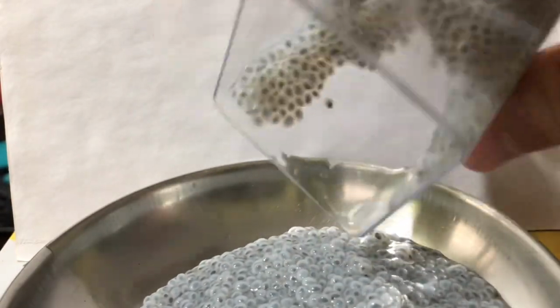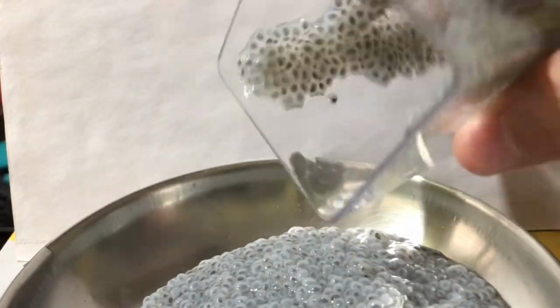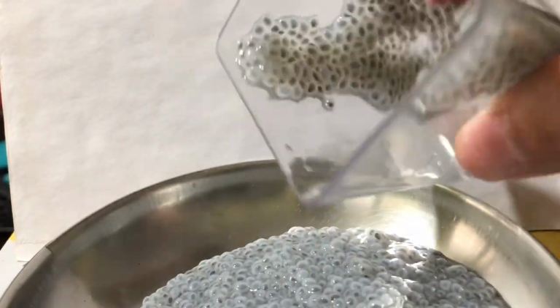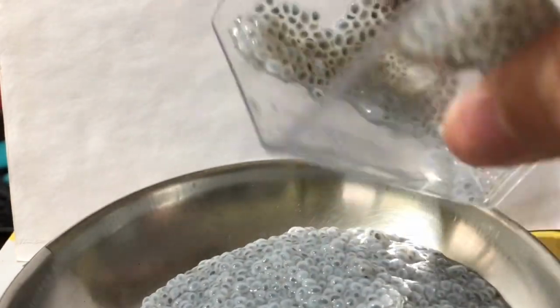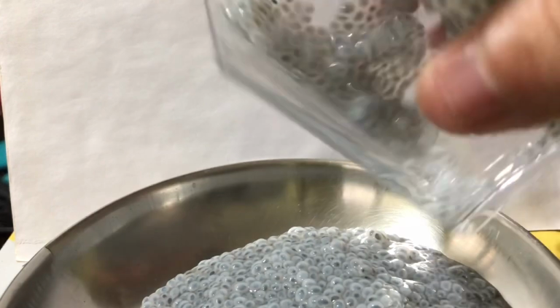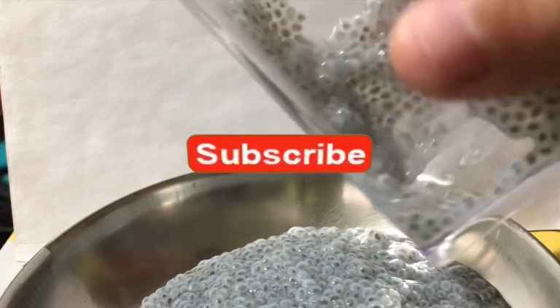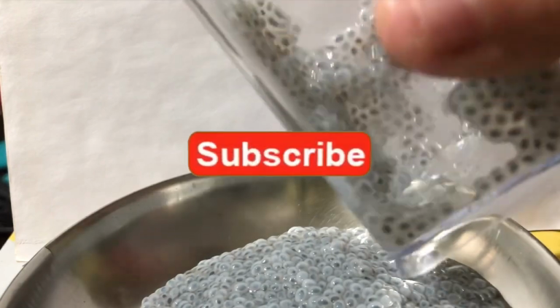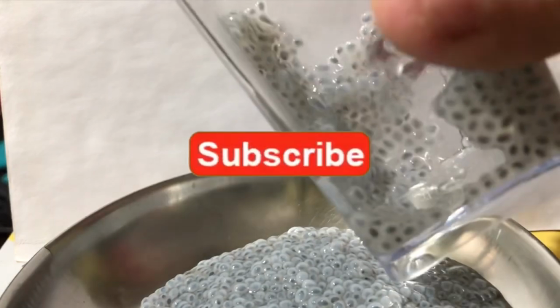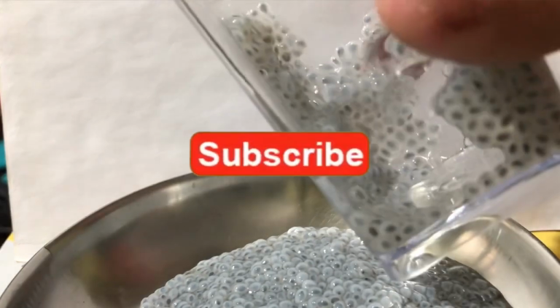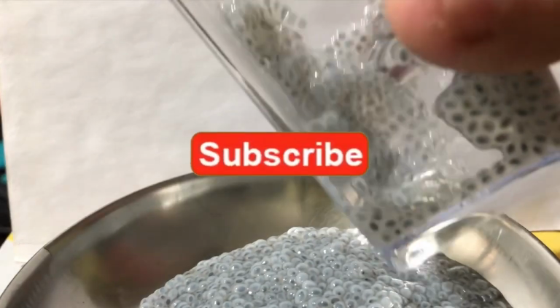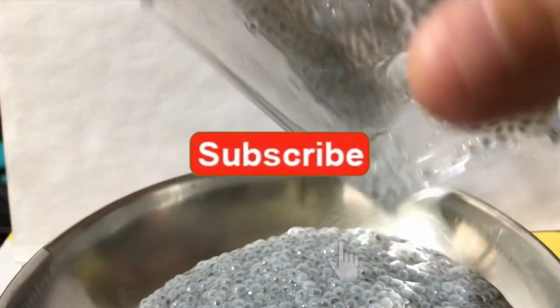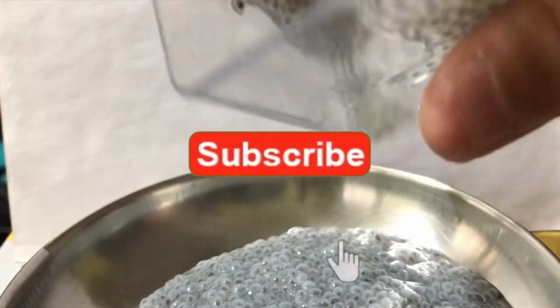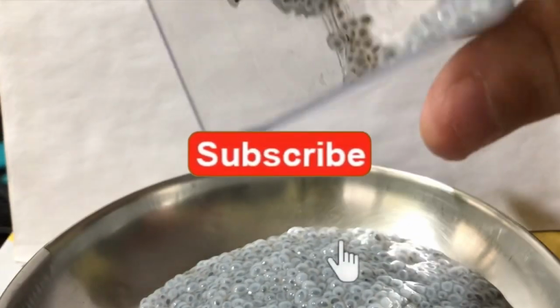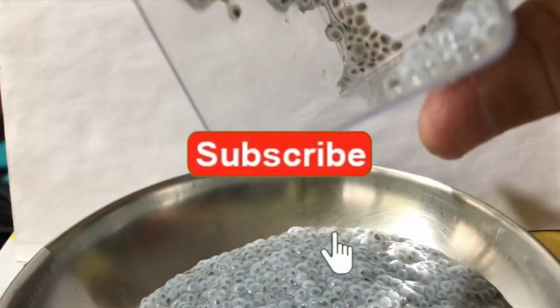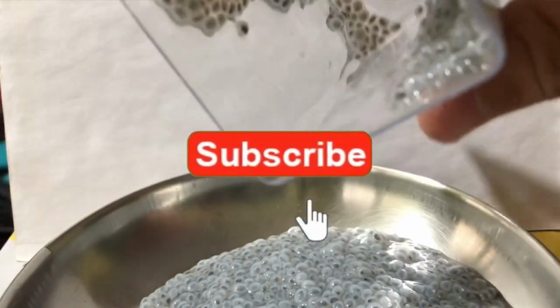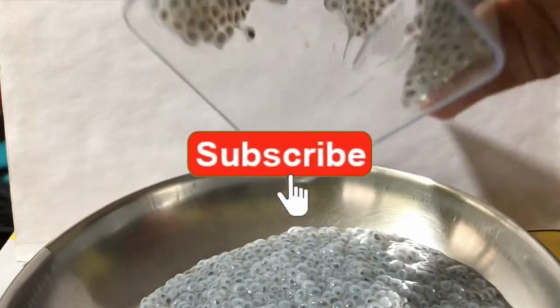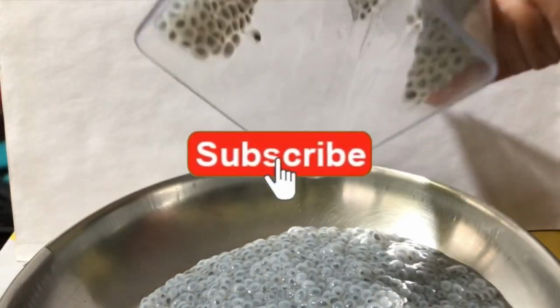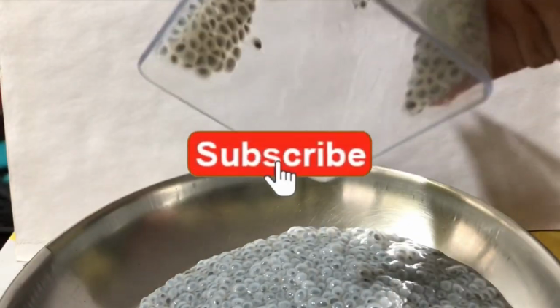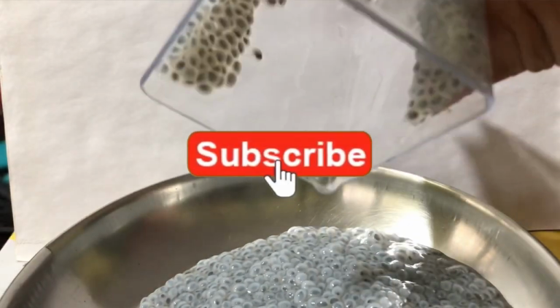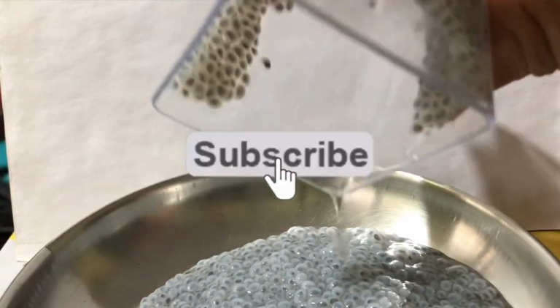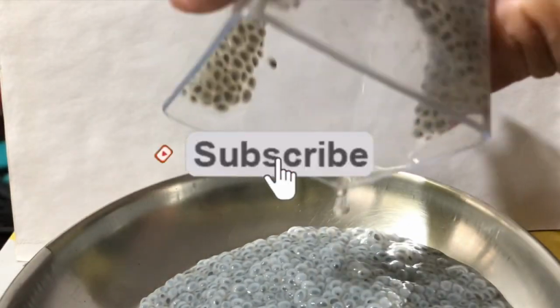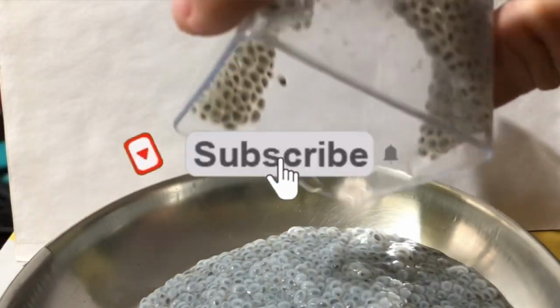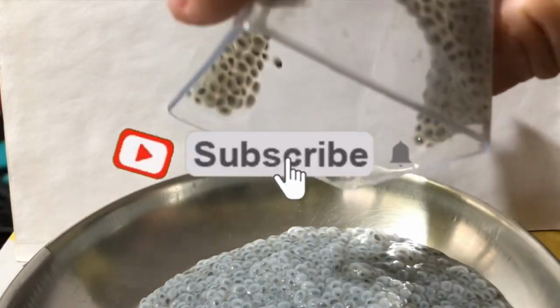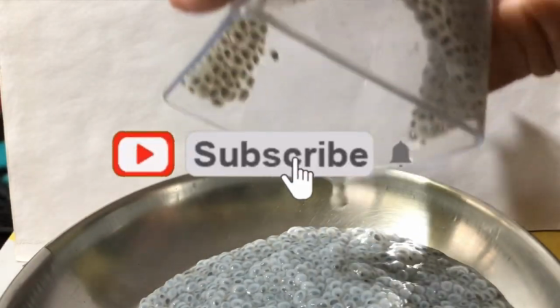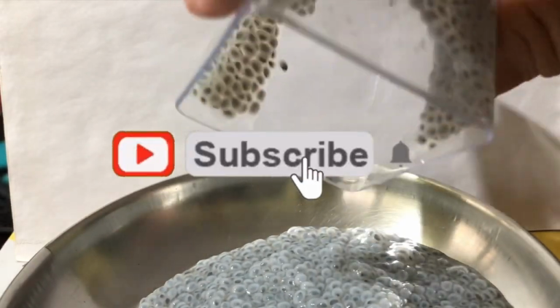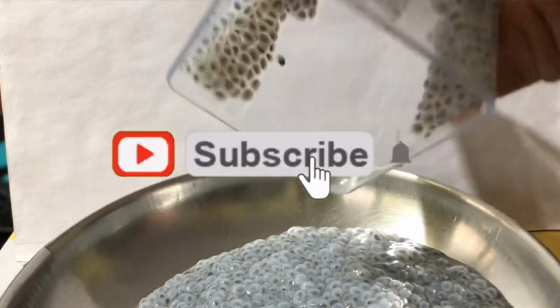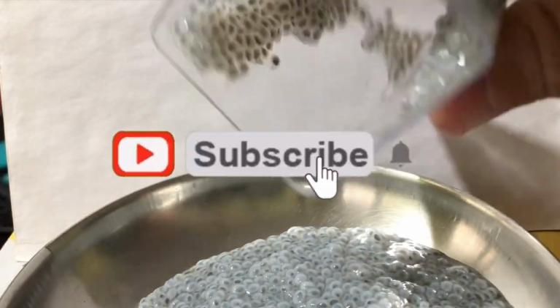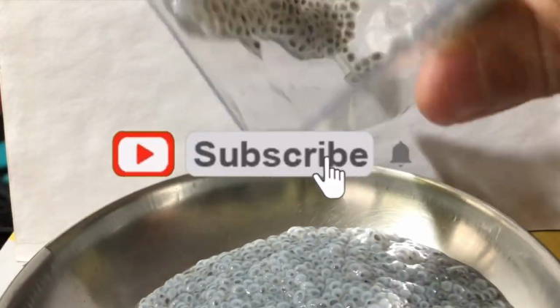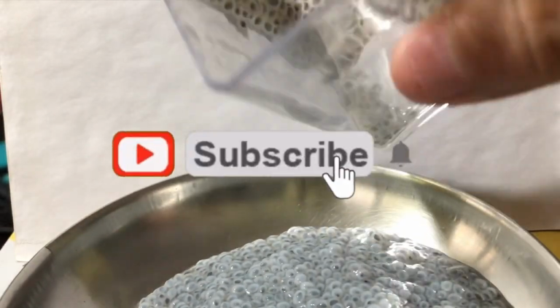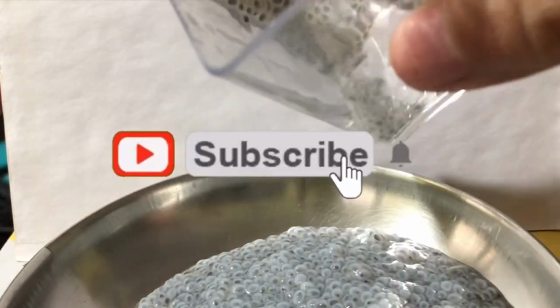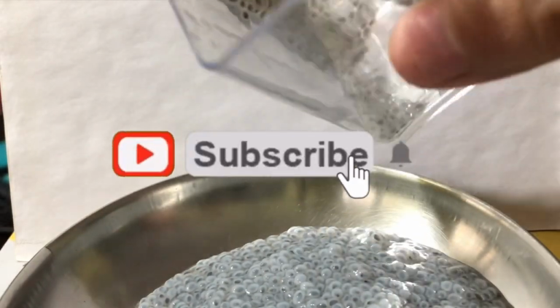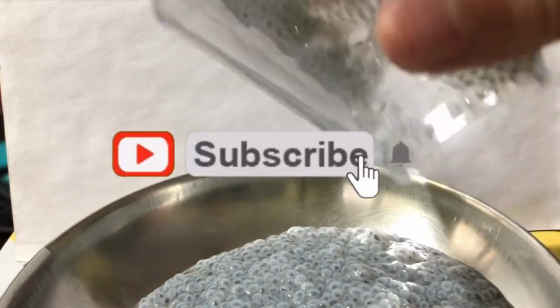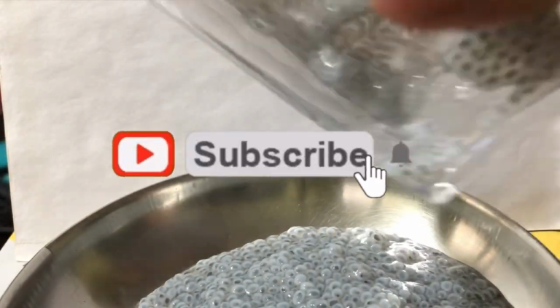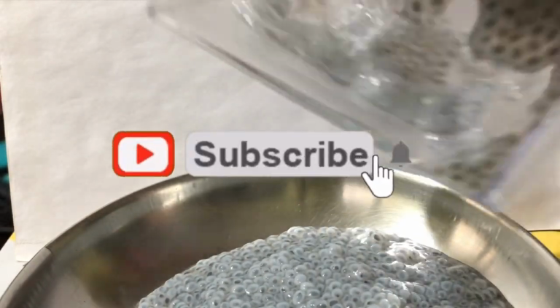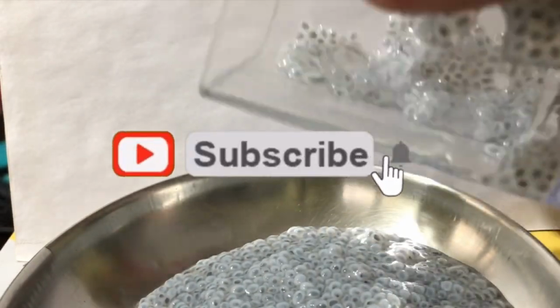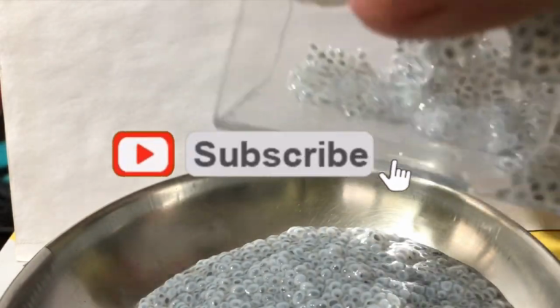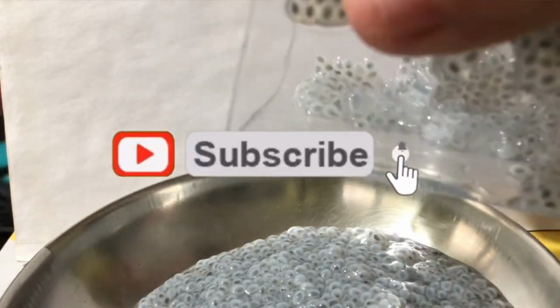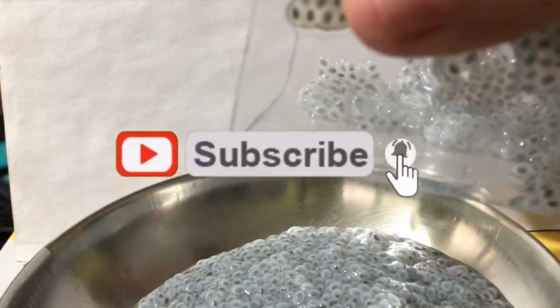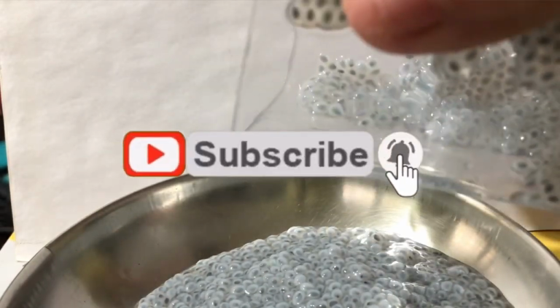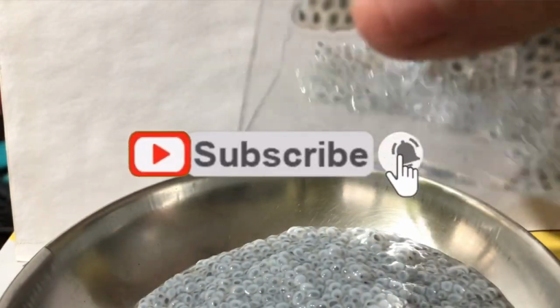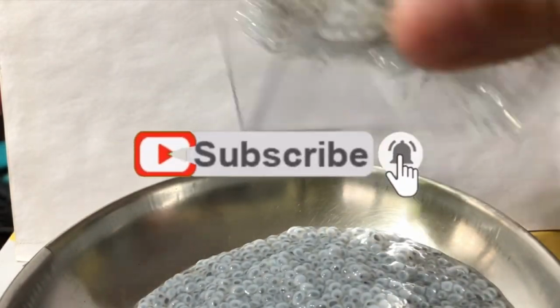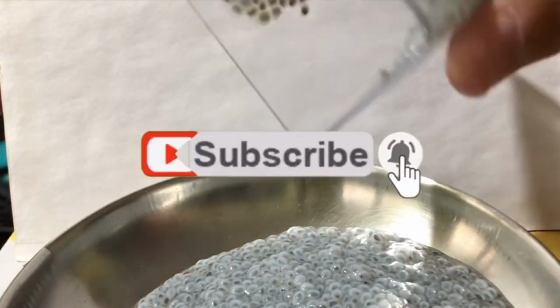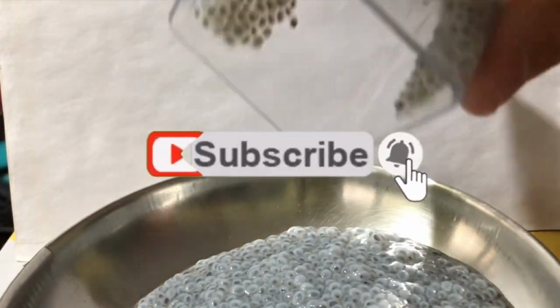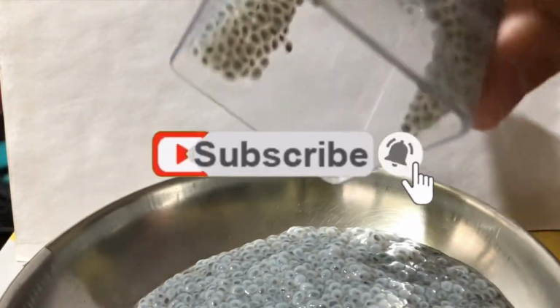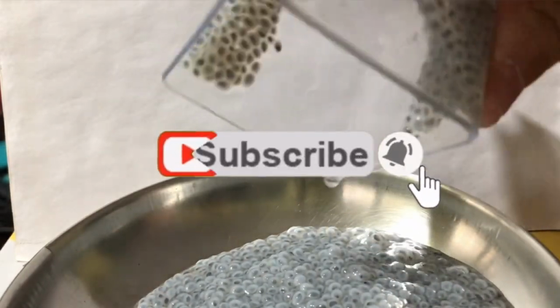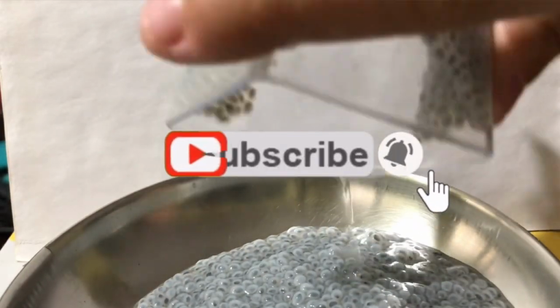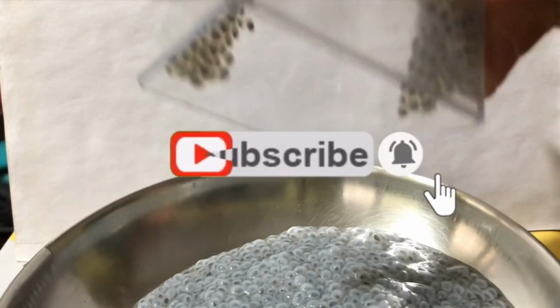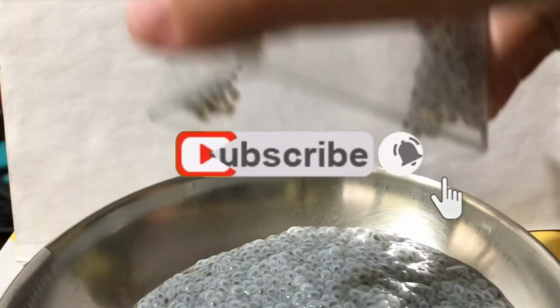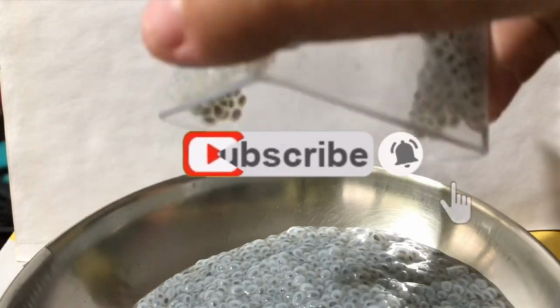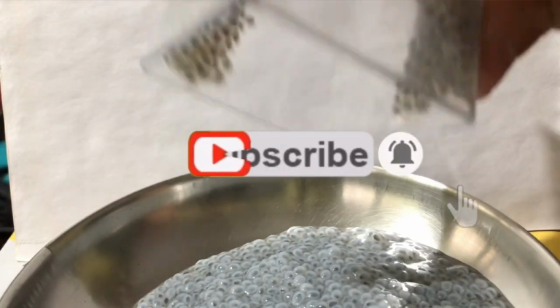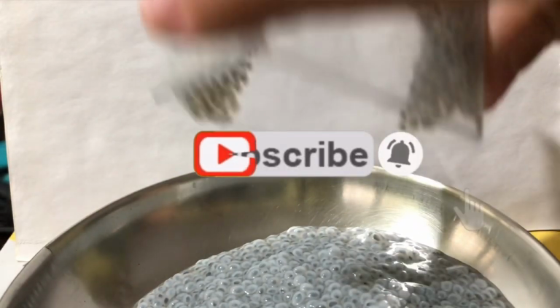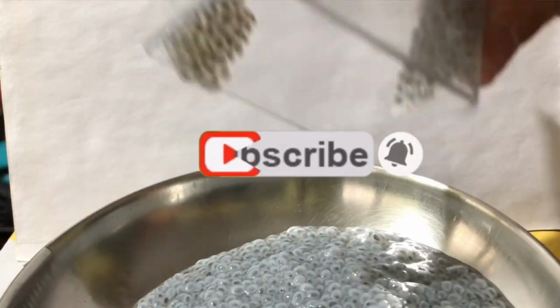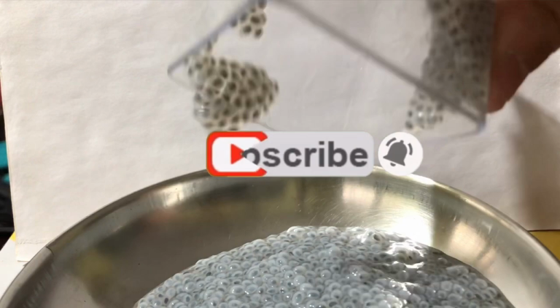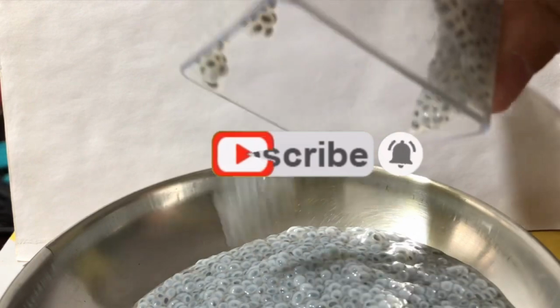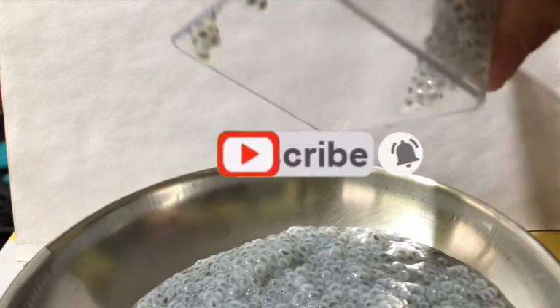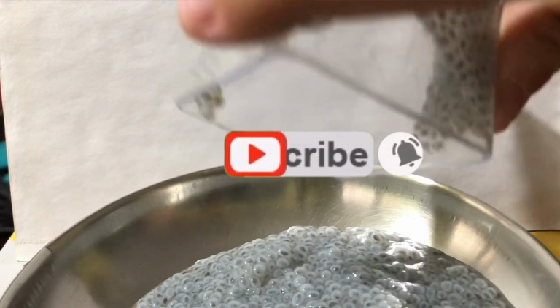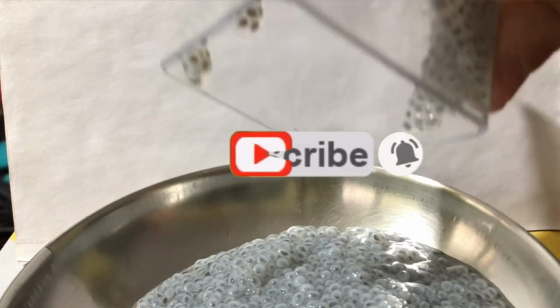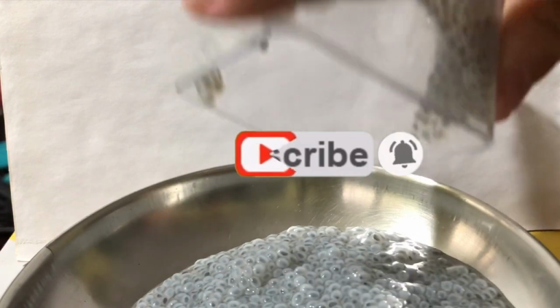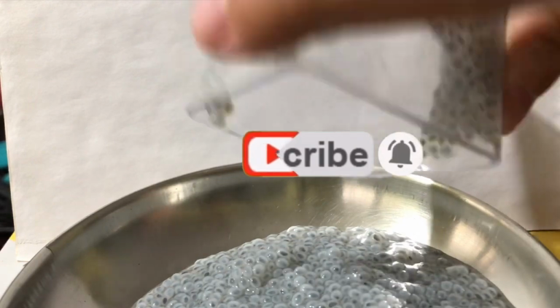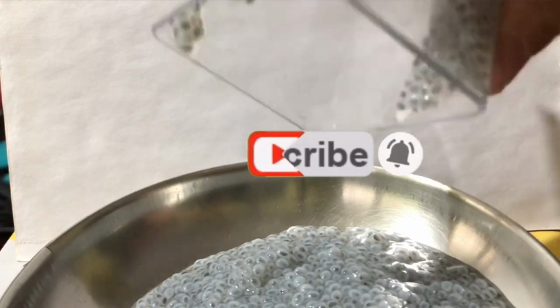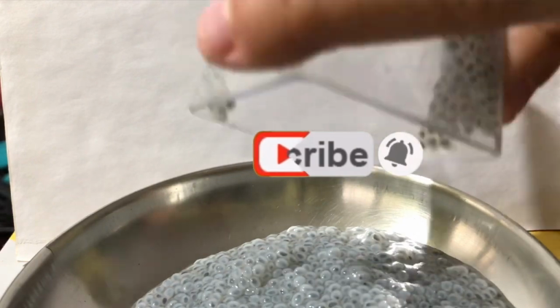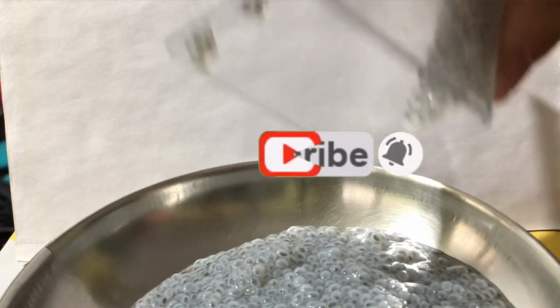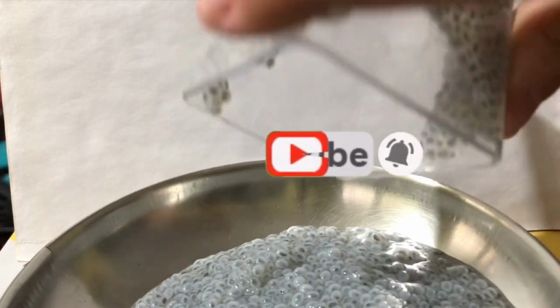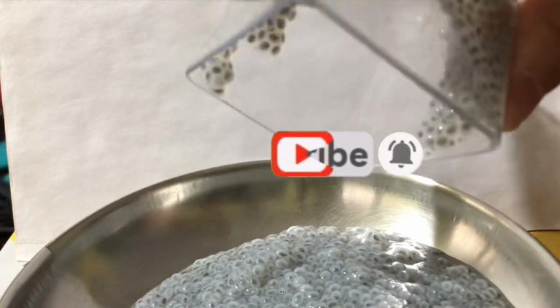Please like and subscribe to this channel to get more videos. Stay home, stay safe. Bye bye!